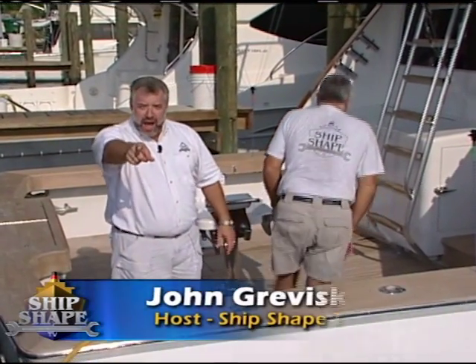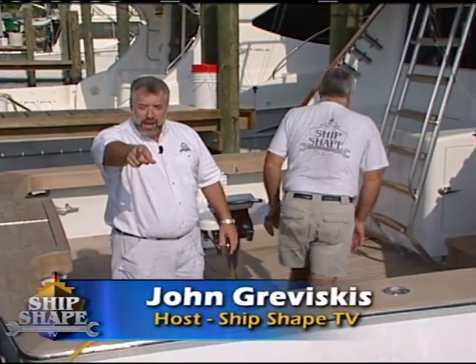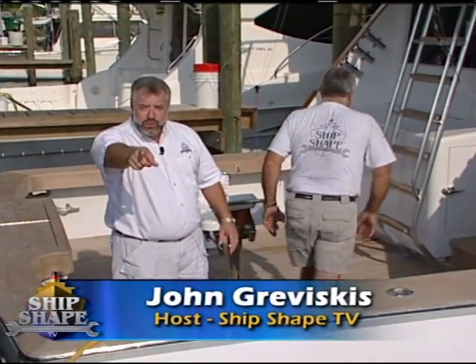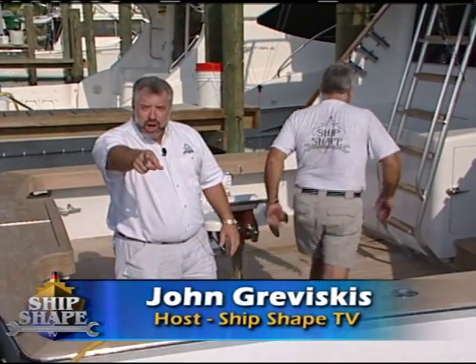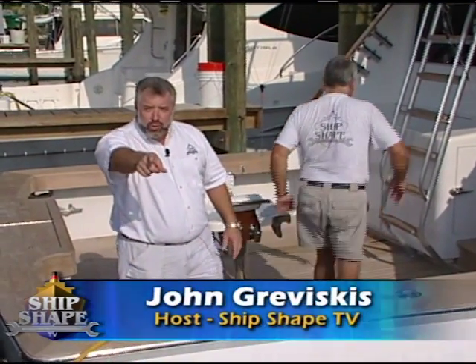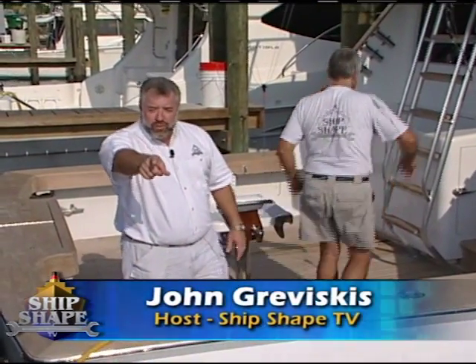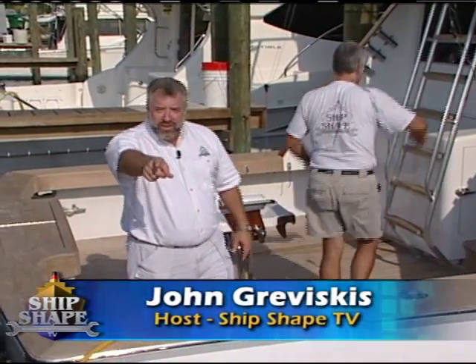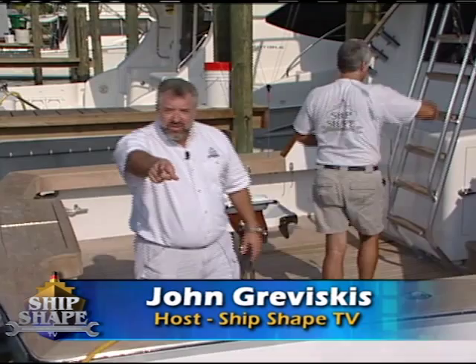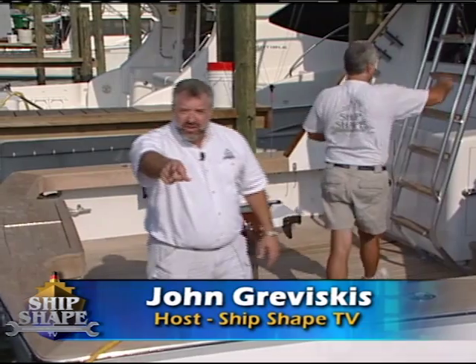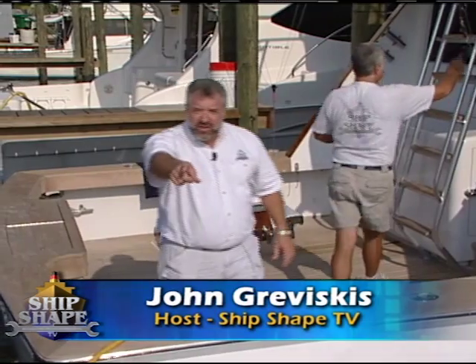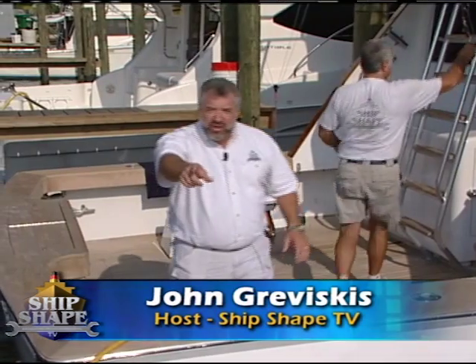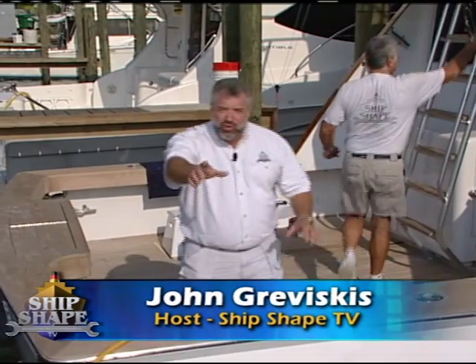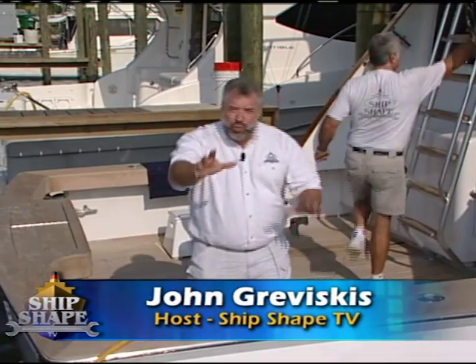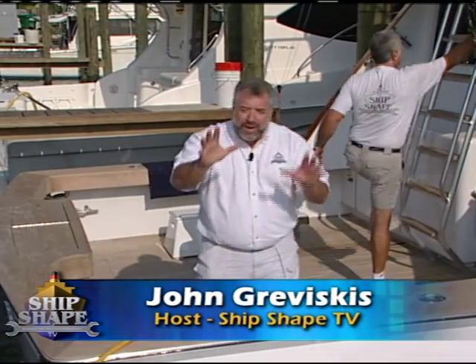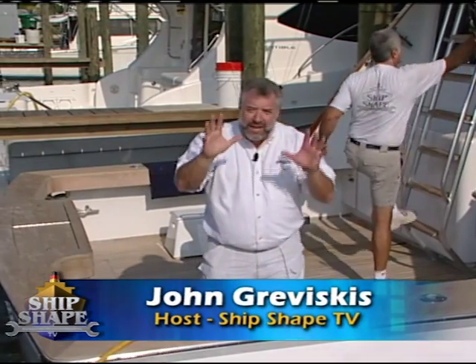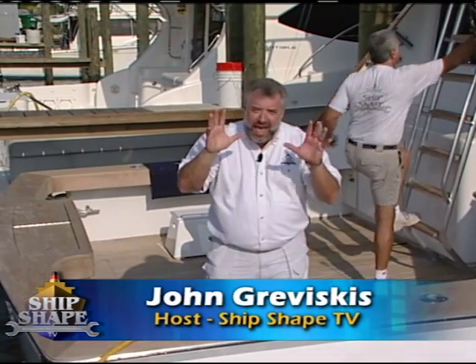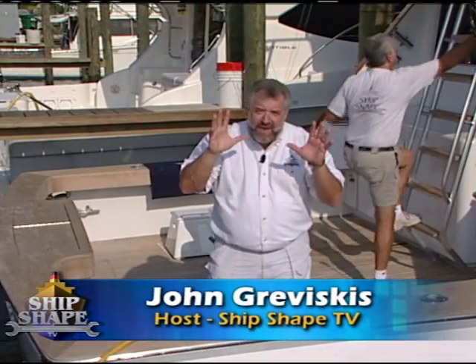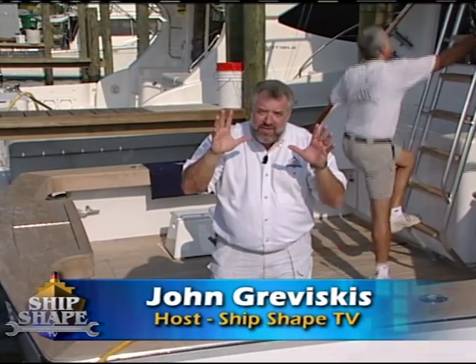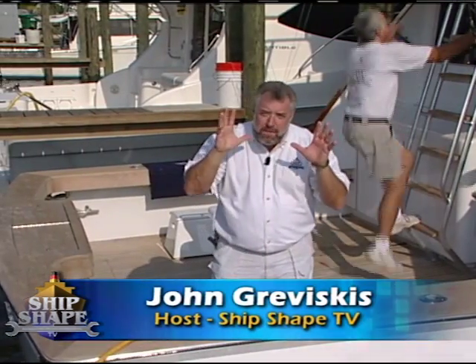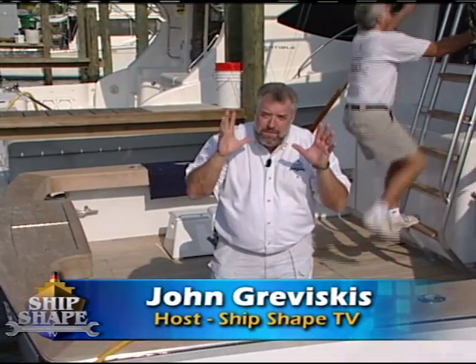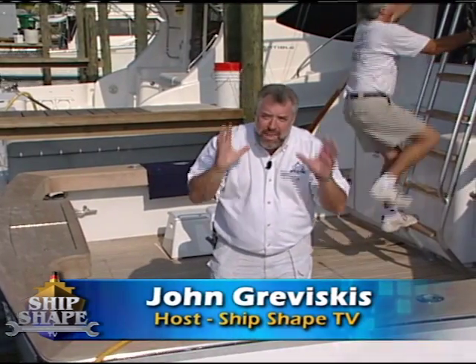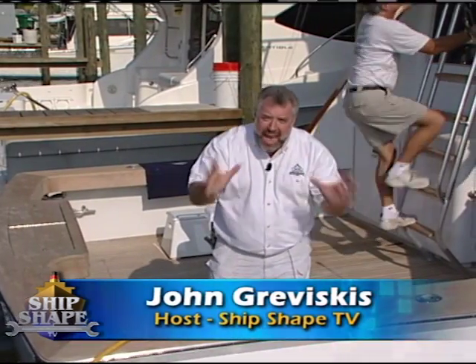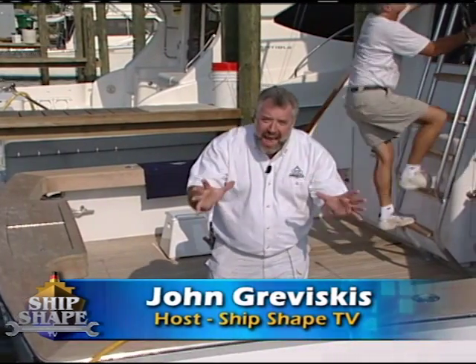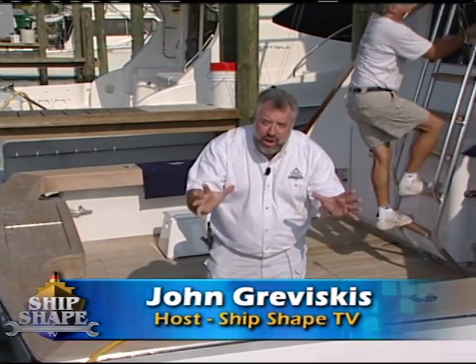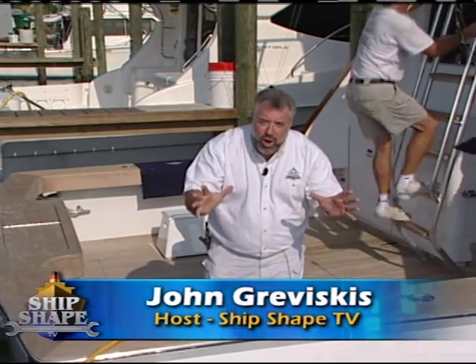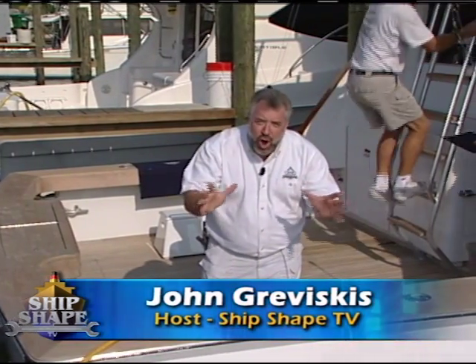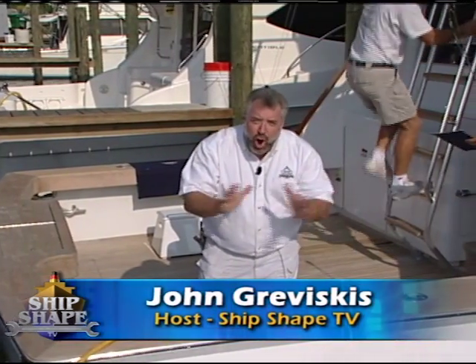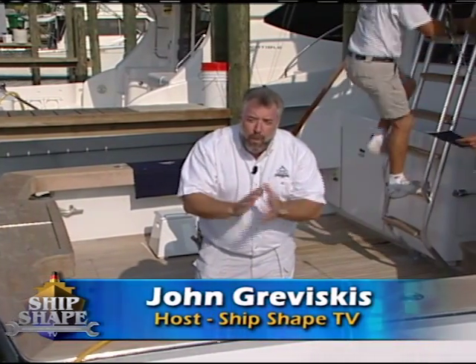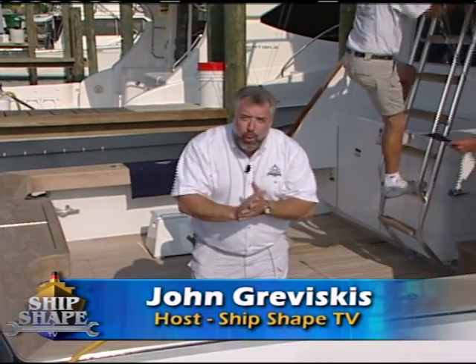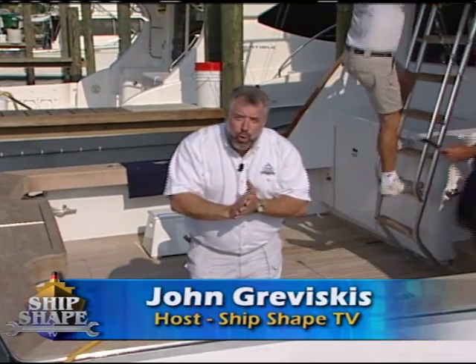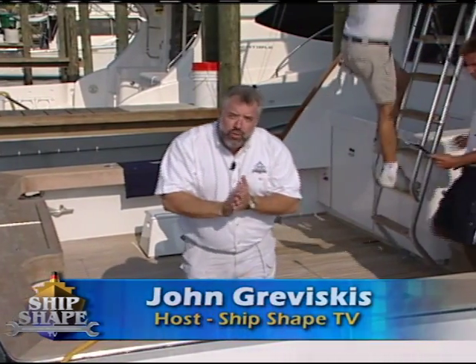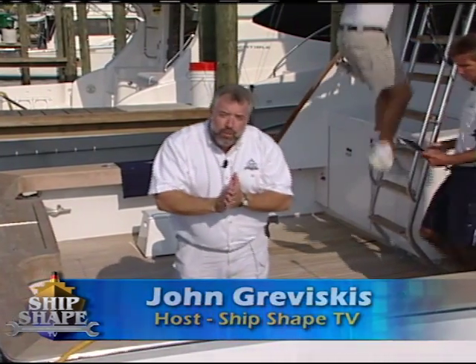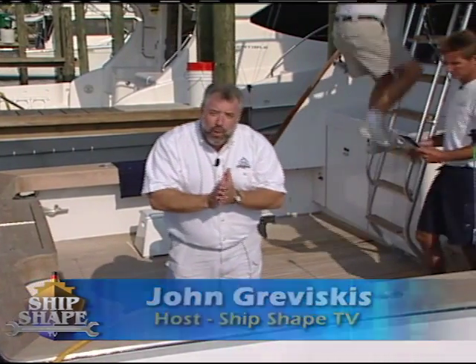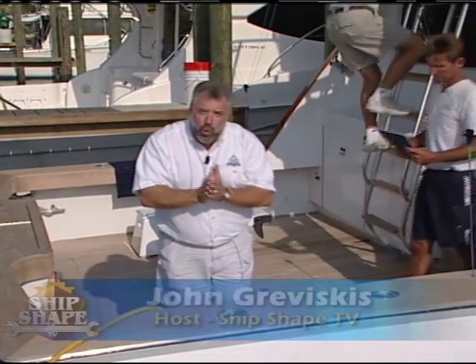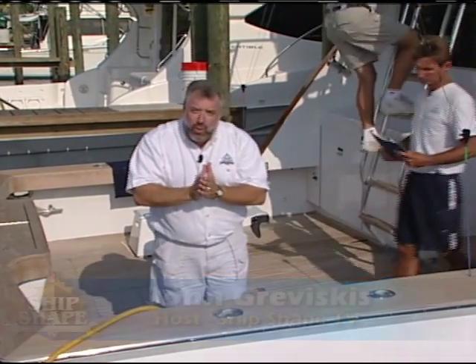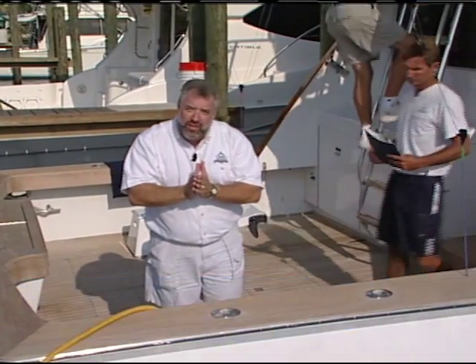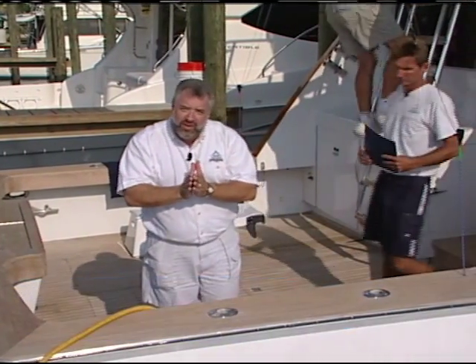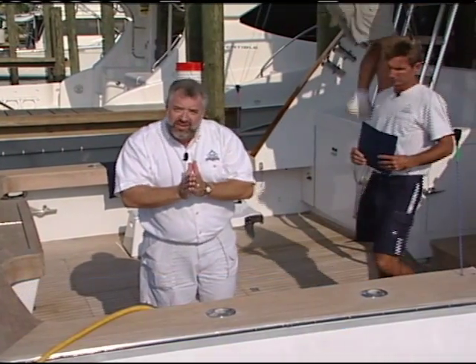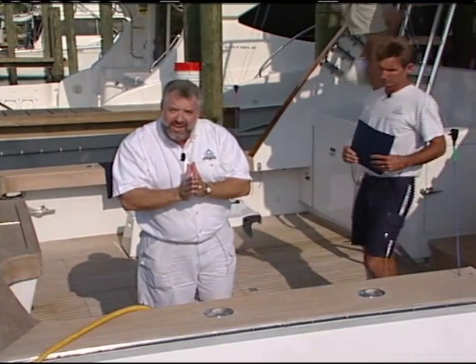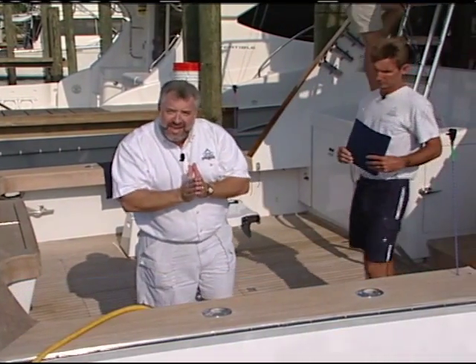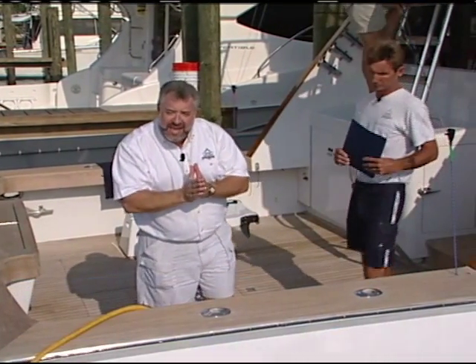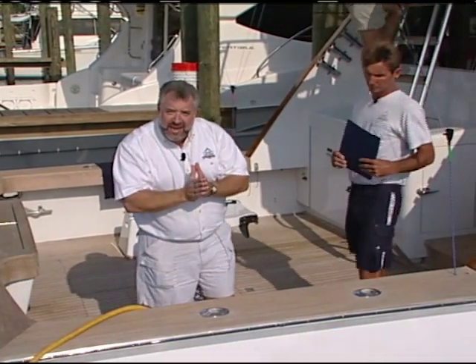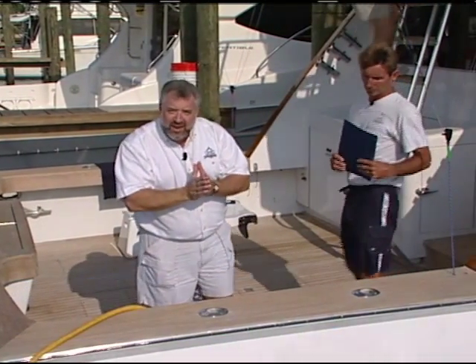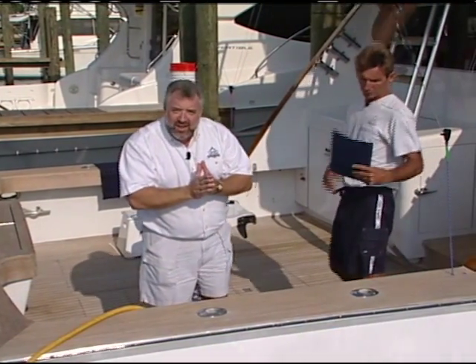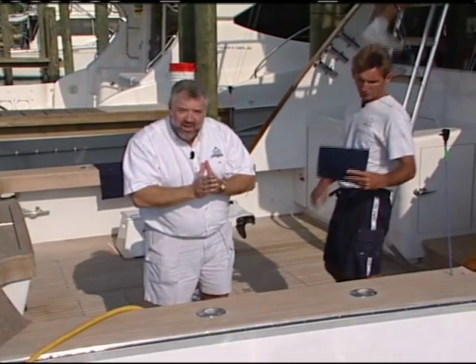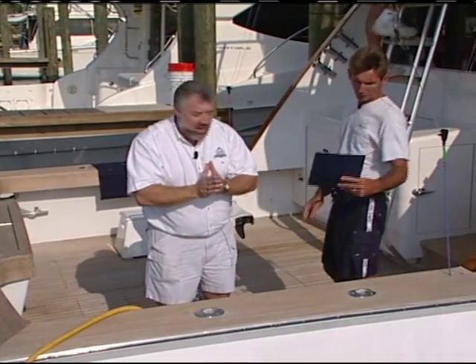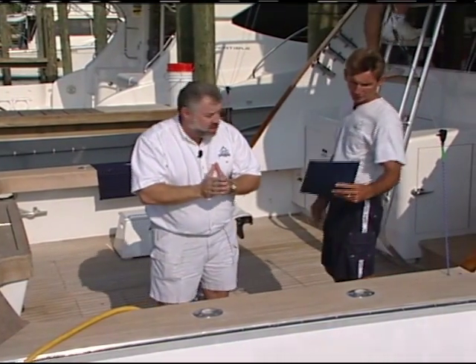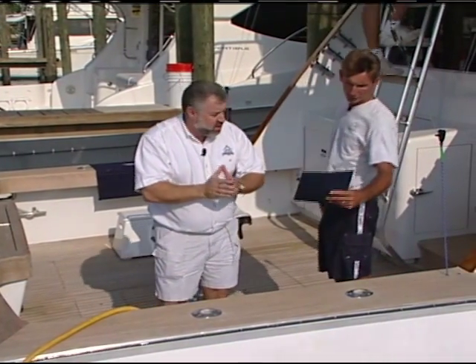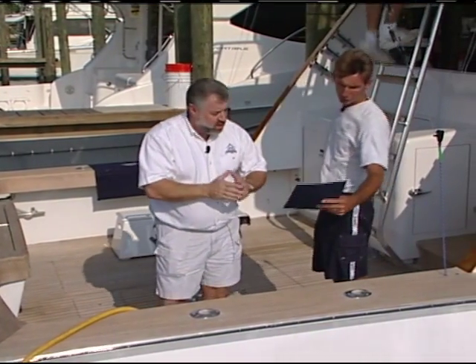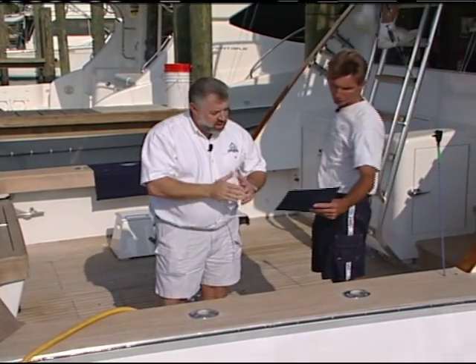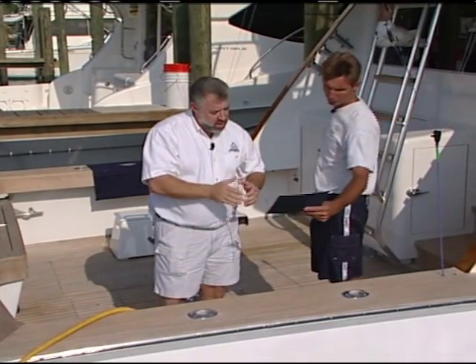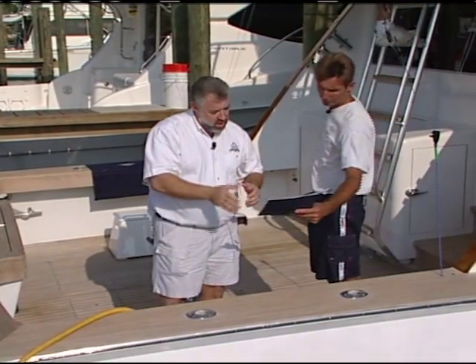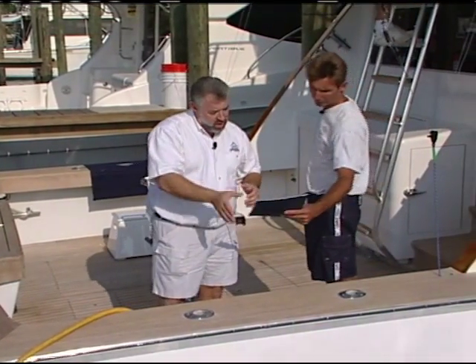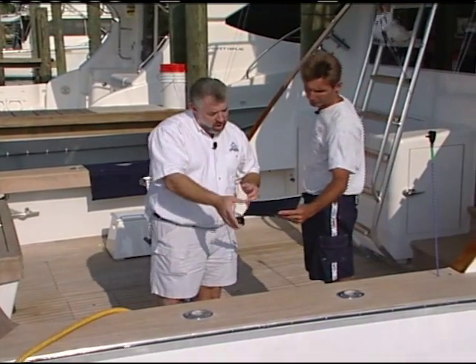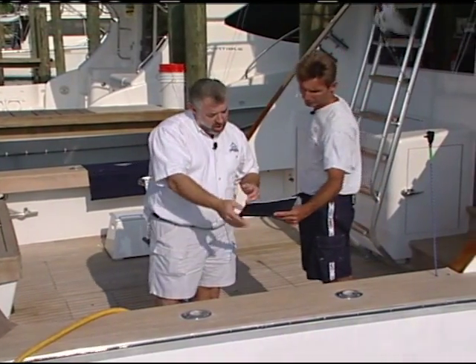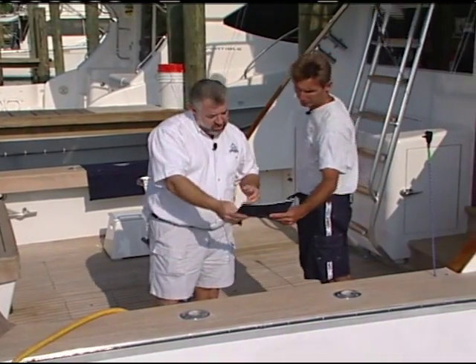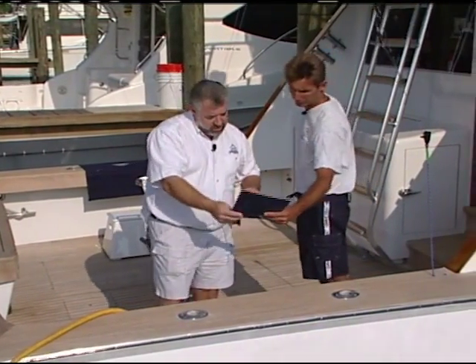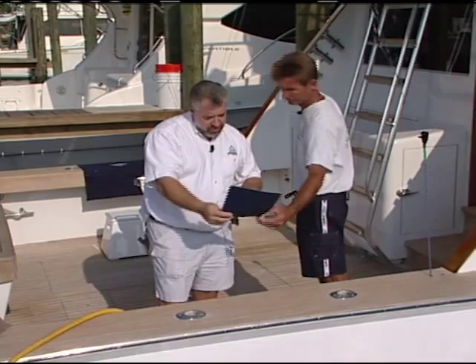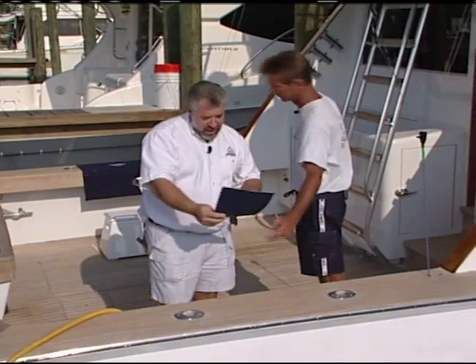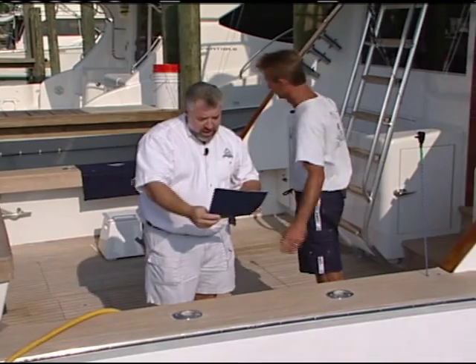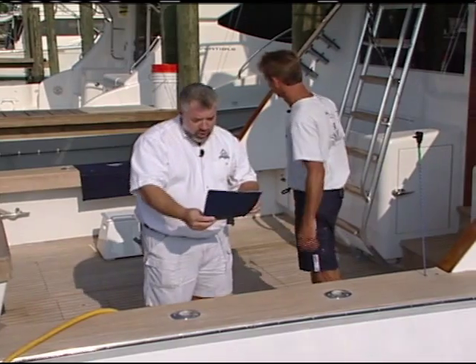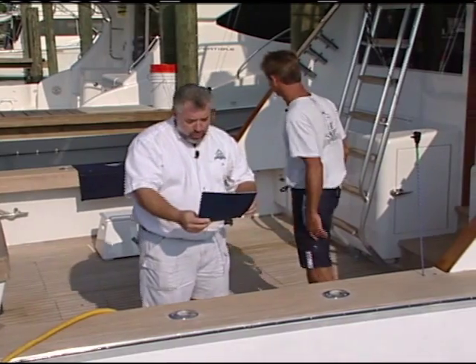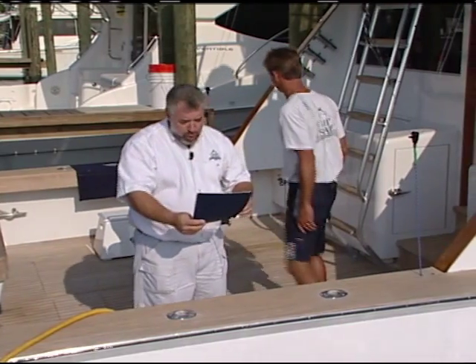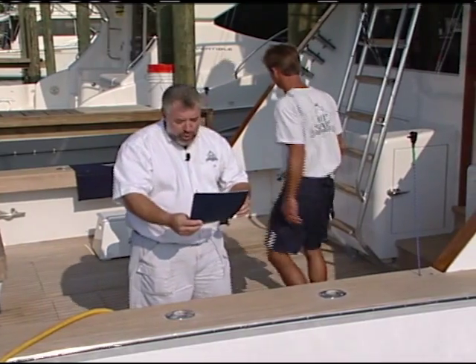Hi, I'm John Graviscus. It's great to have you back aboard the boat with us again. Here's the survey. Awesome, thank you, Bert.